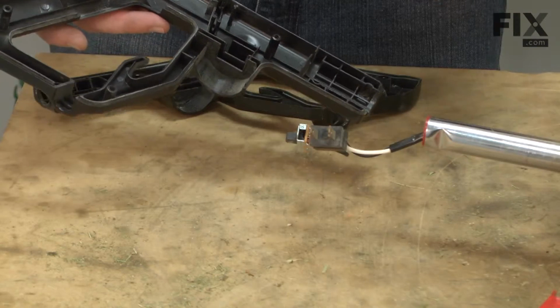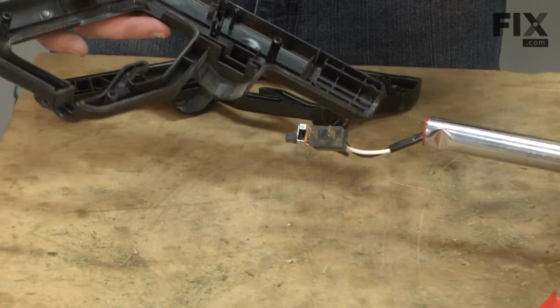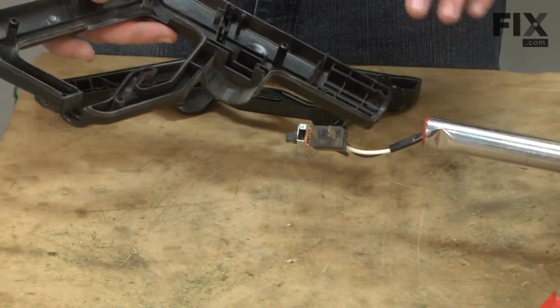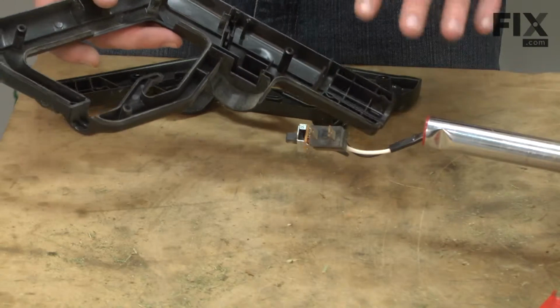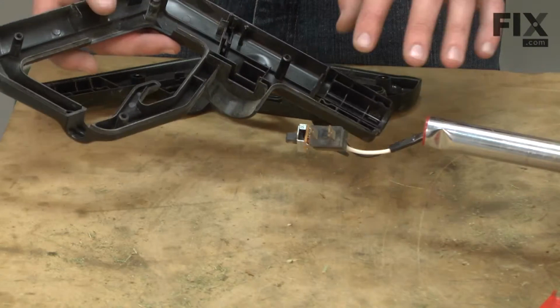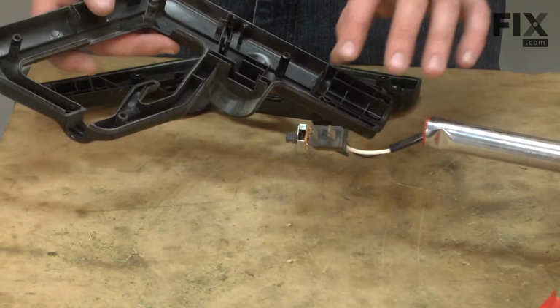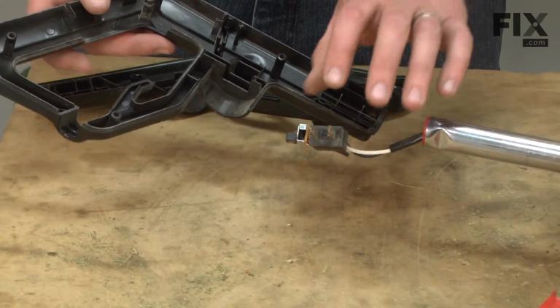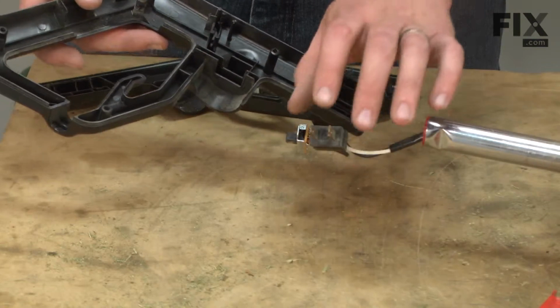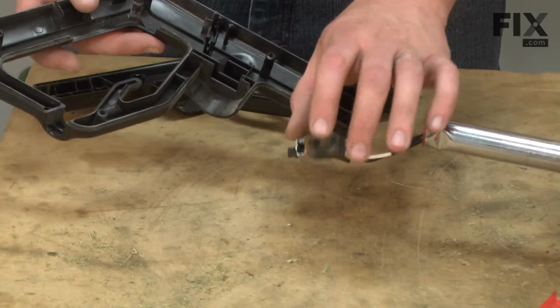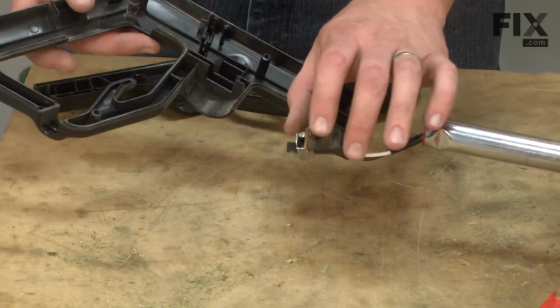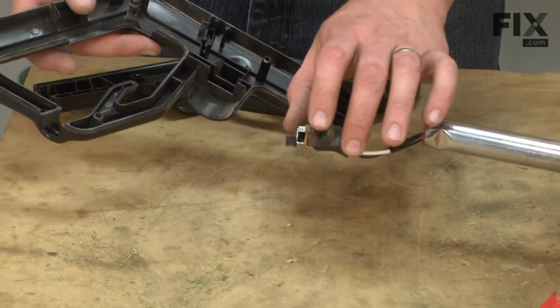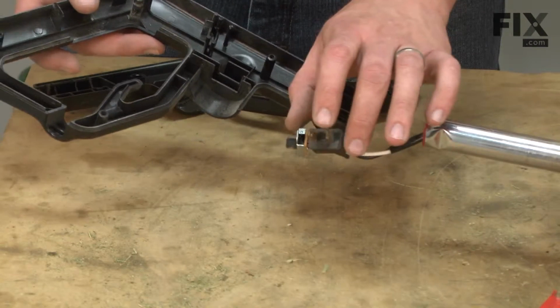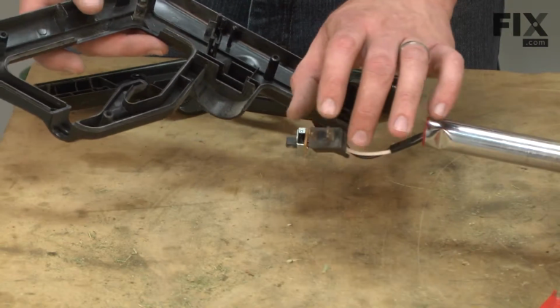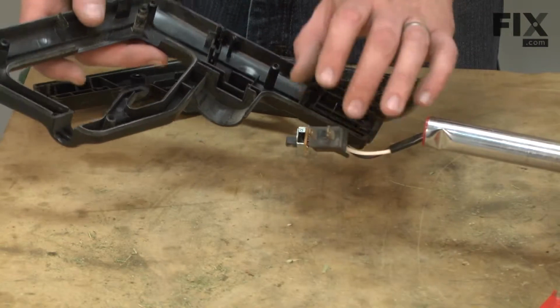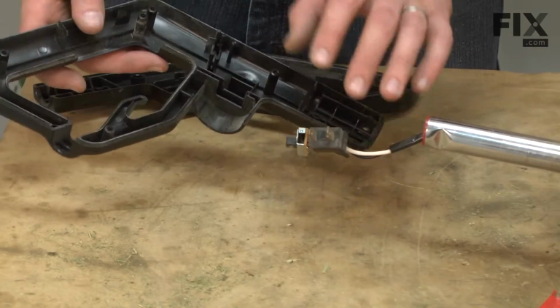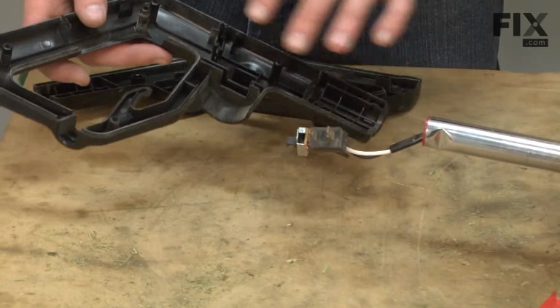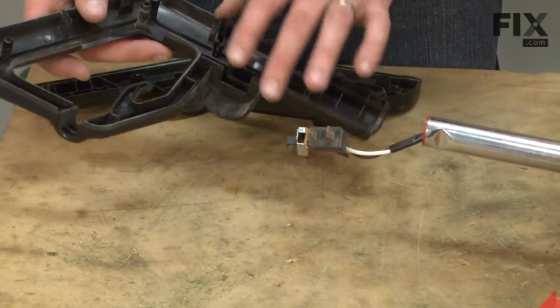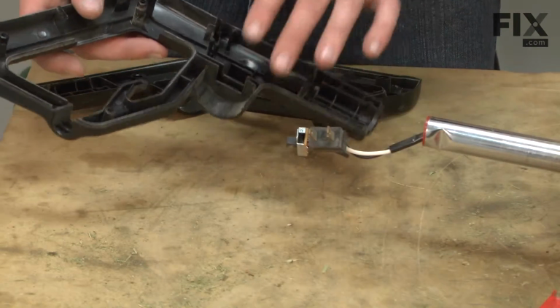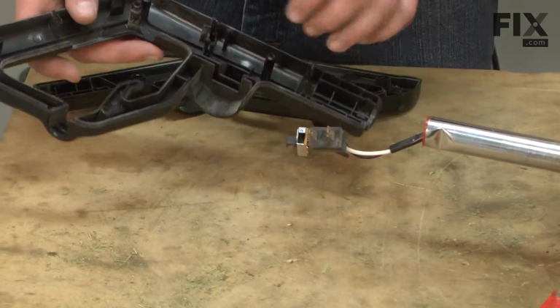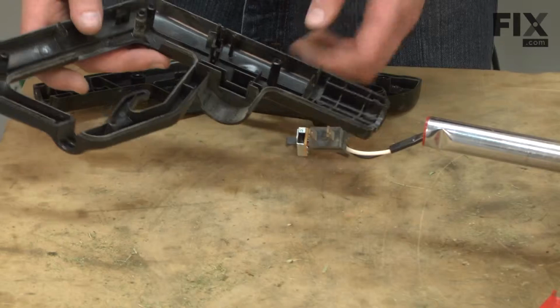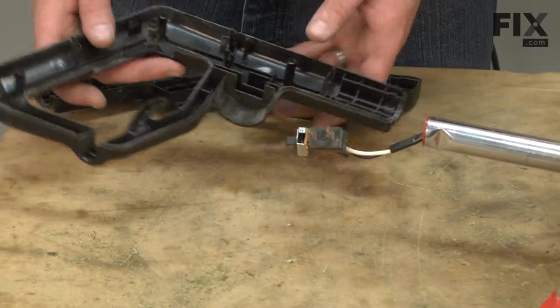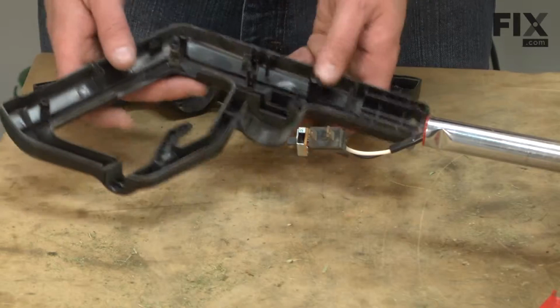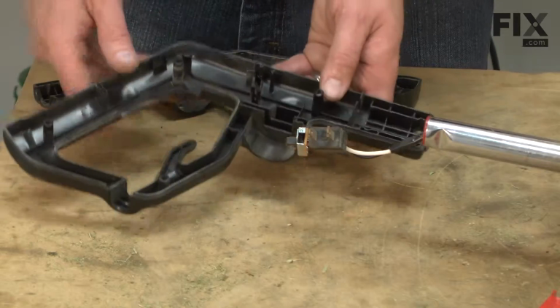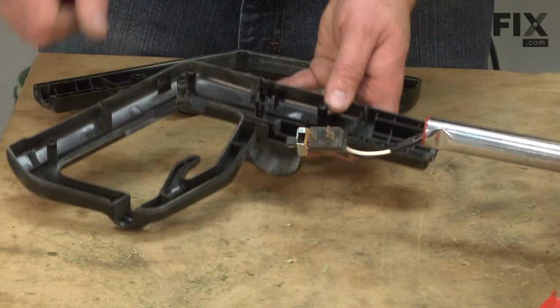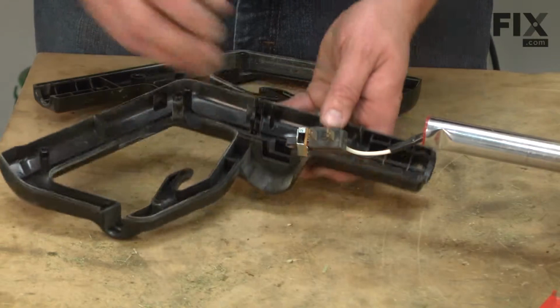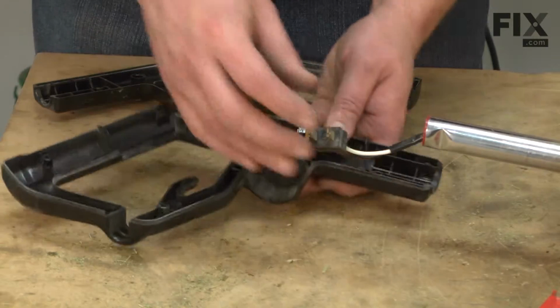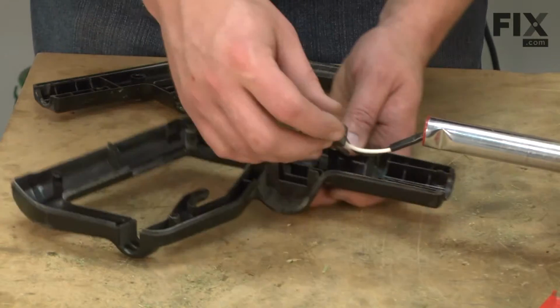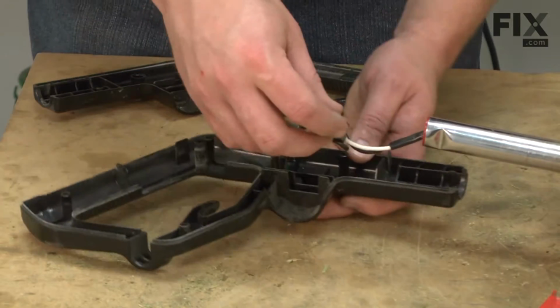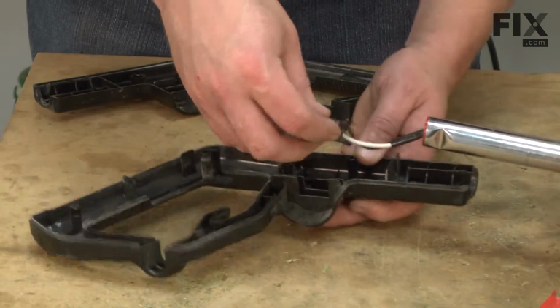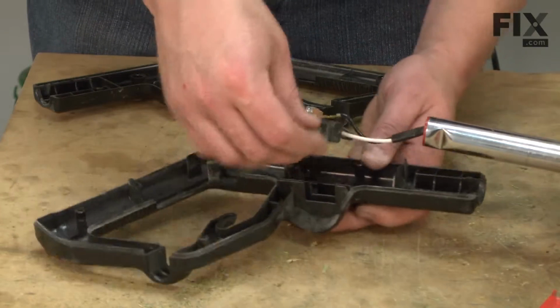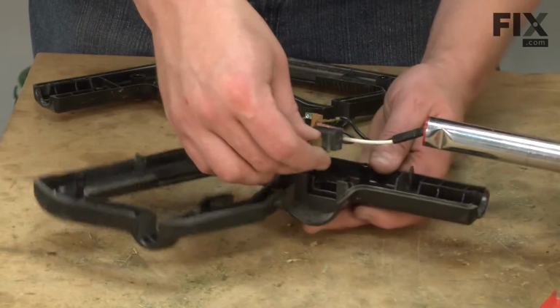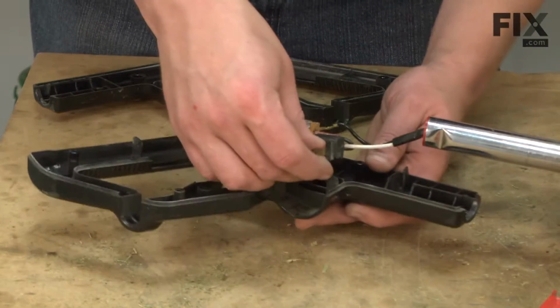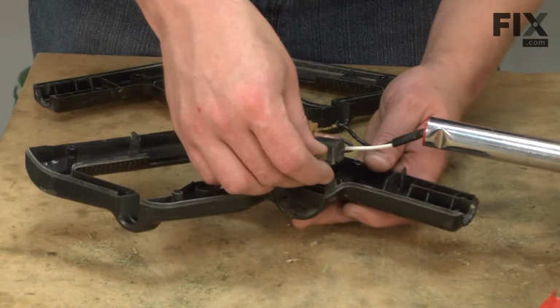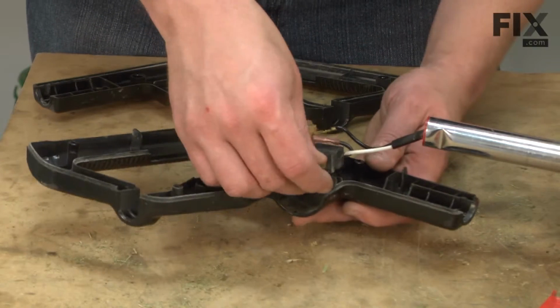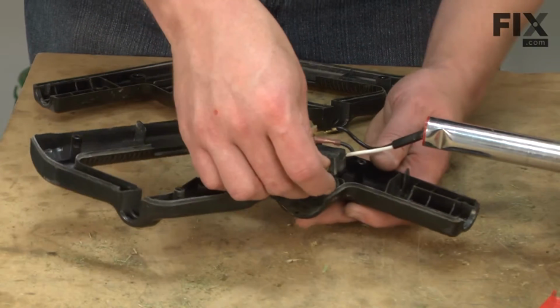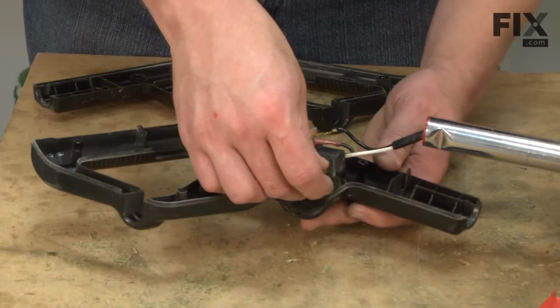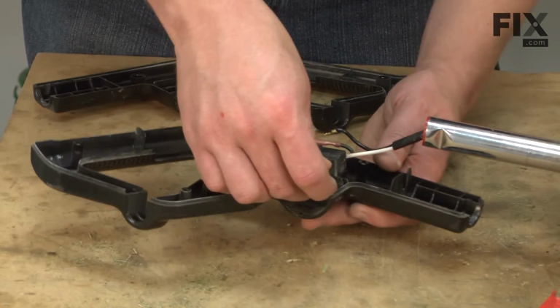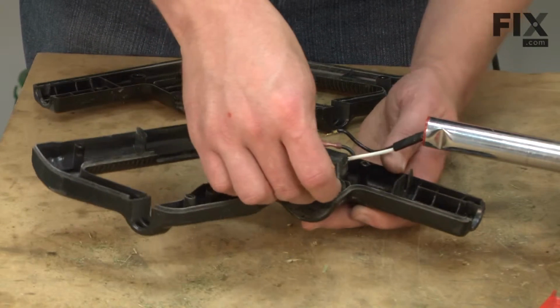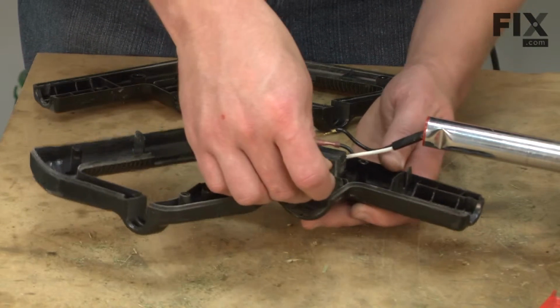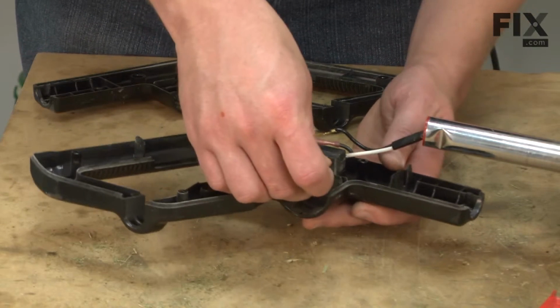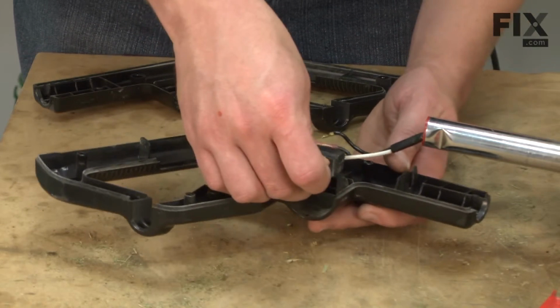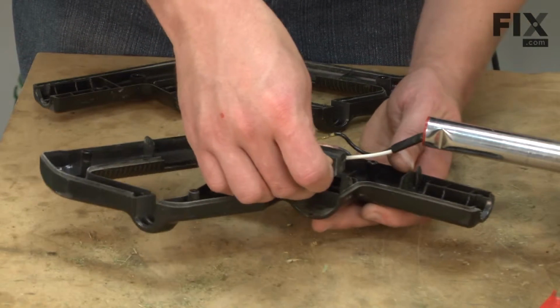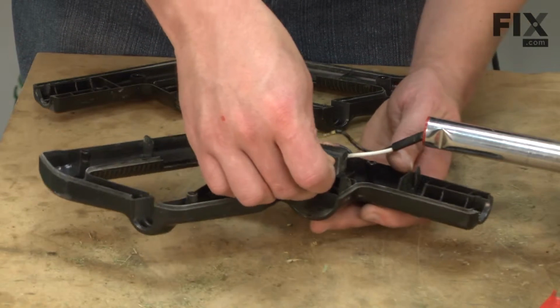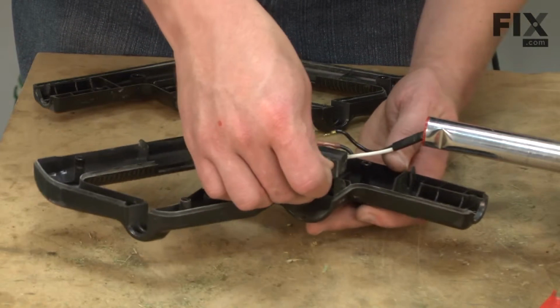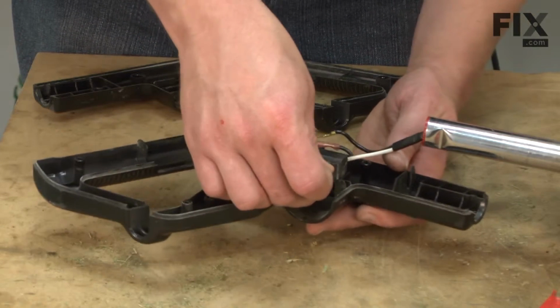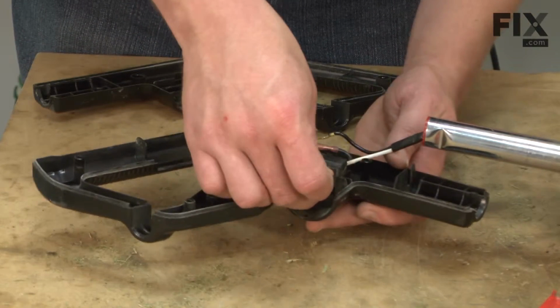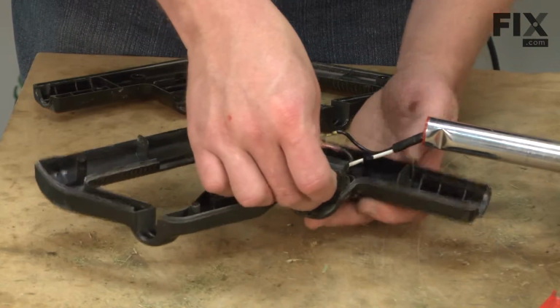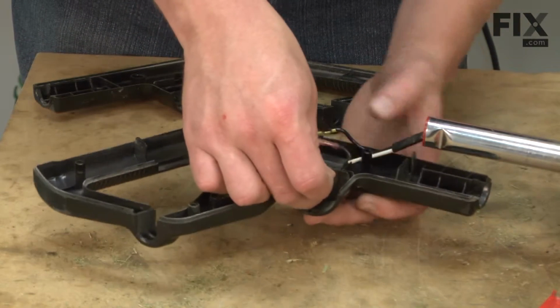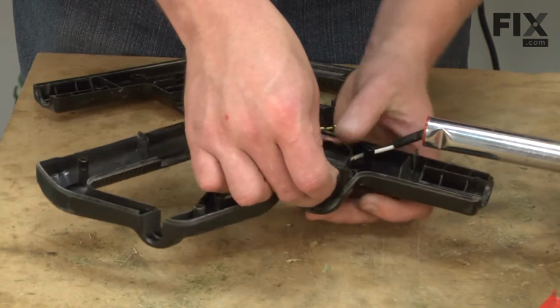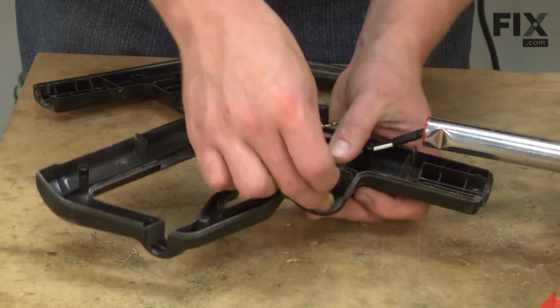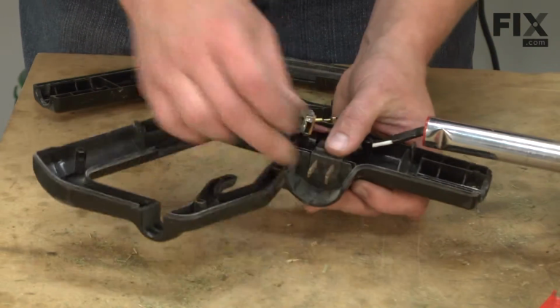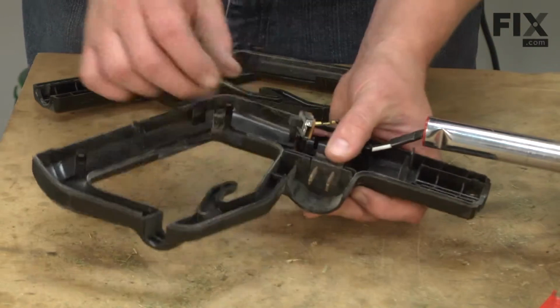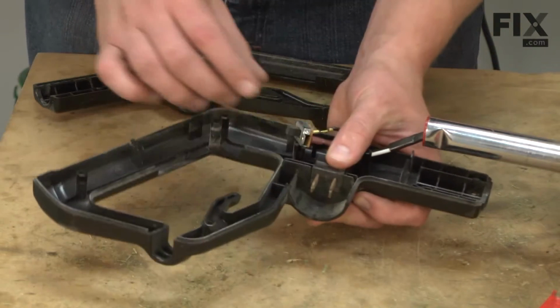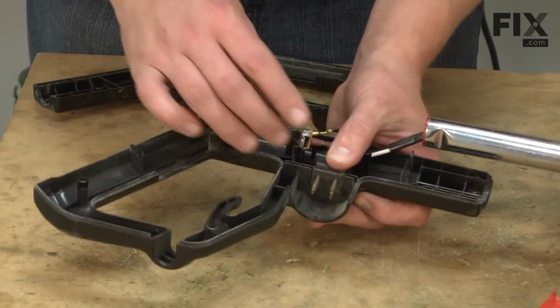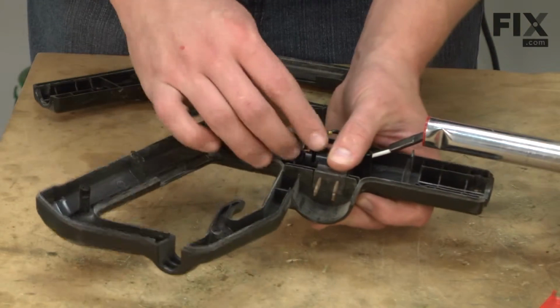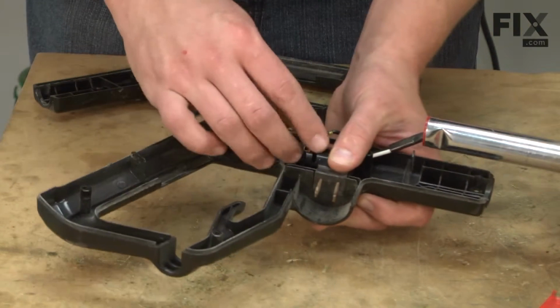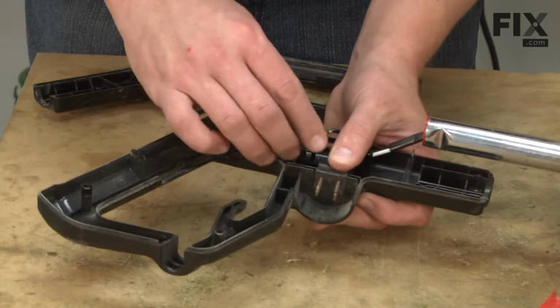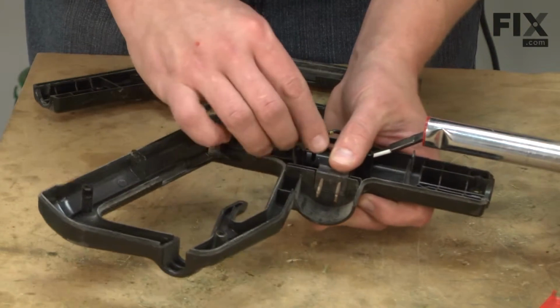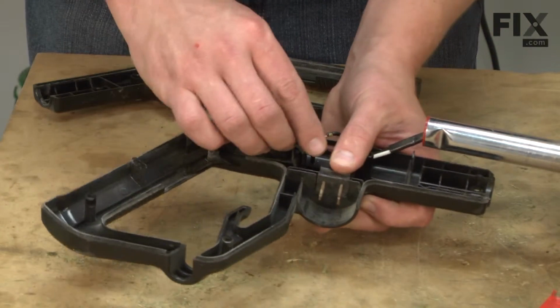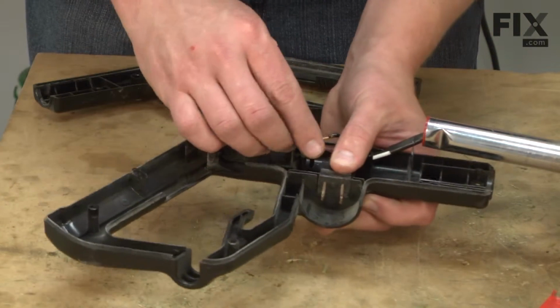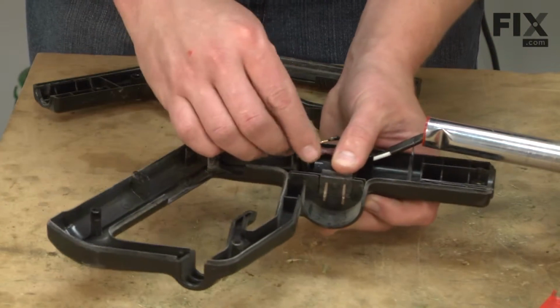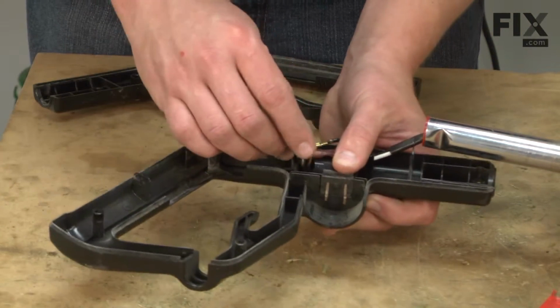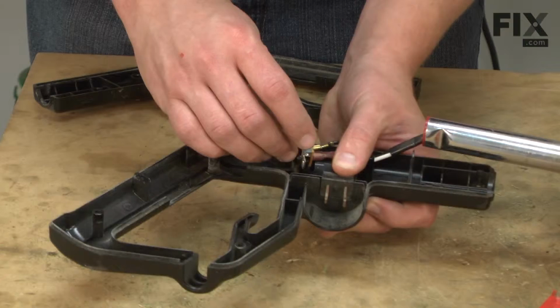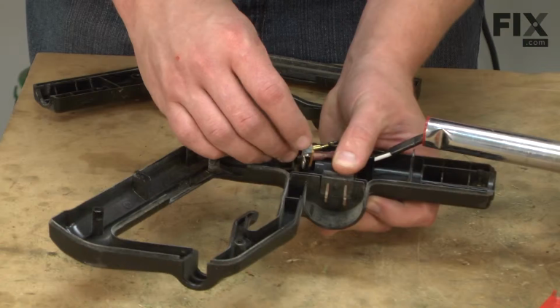Now I'll reinstall the wiring harness into the hand grip — first the receptacle end and then the switch.